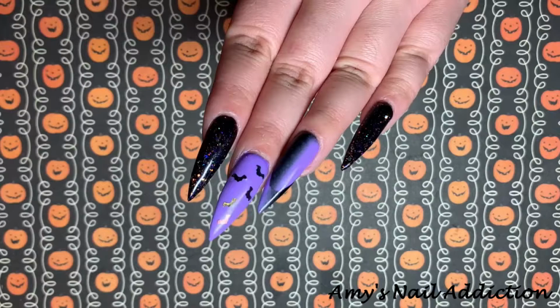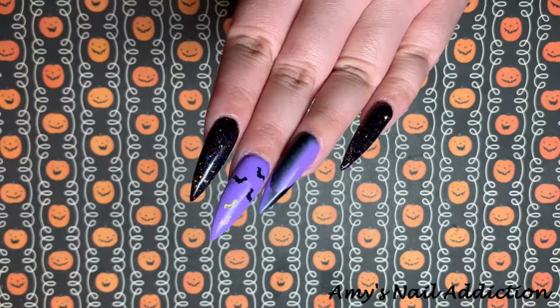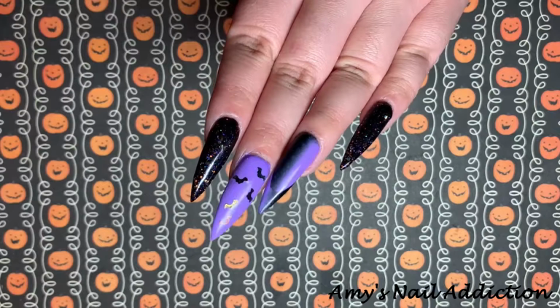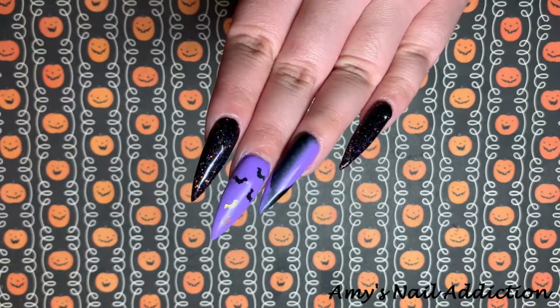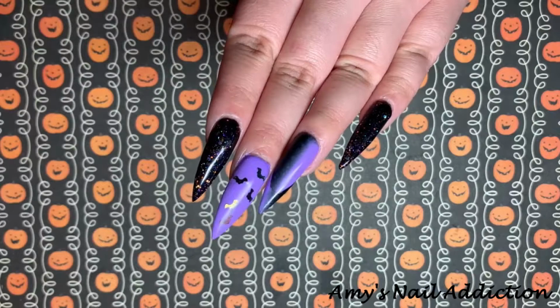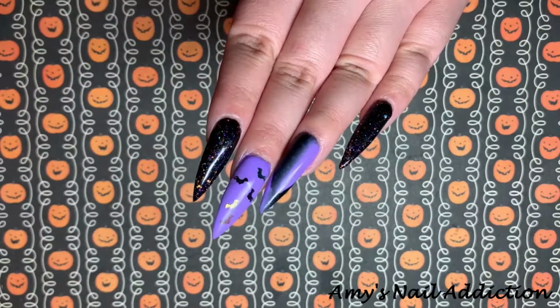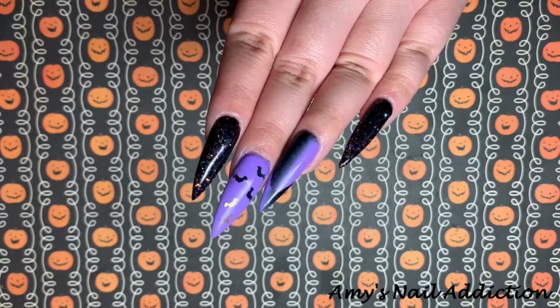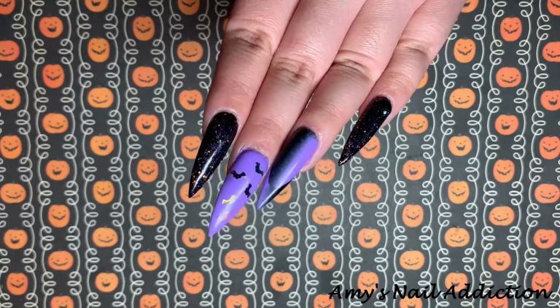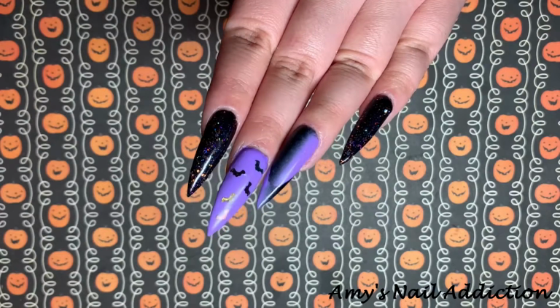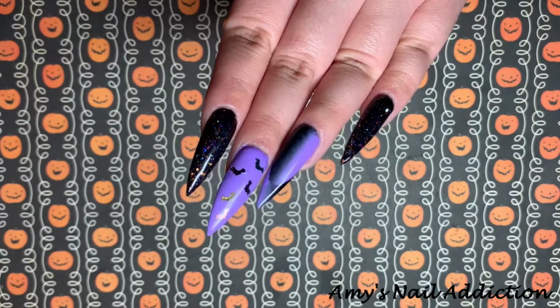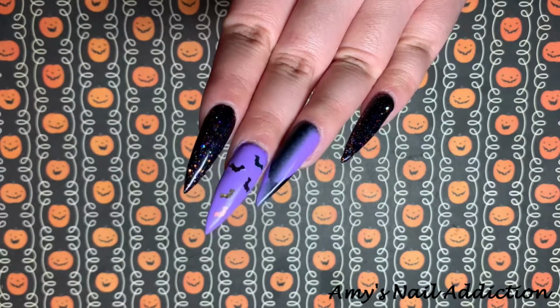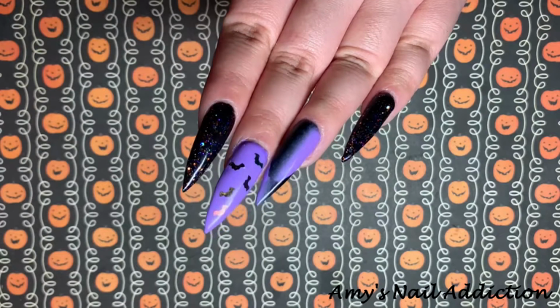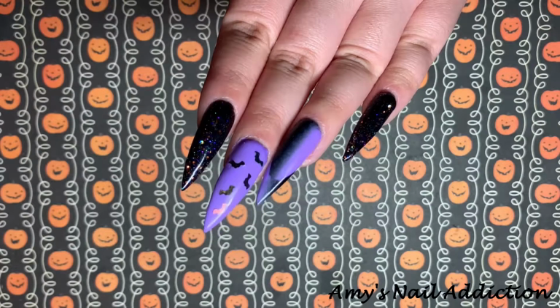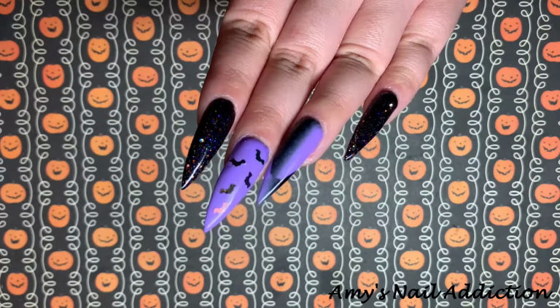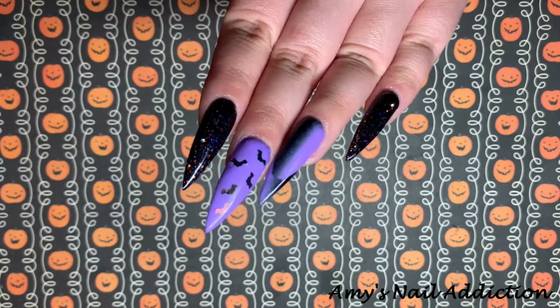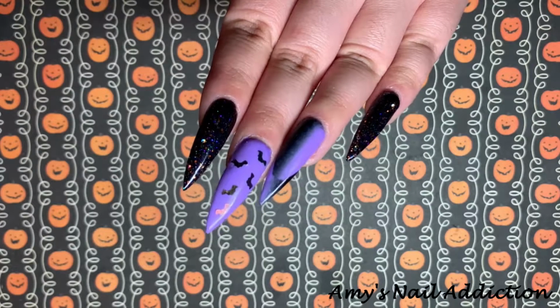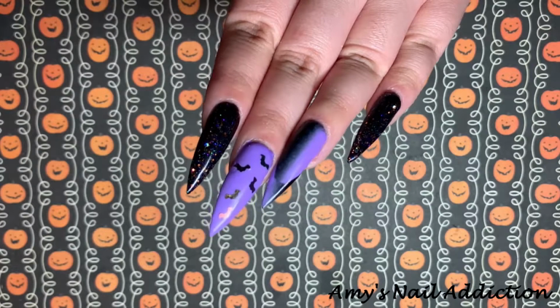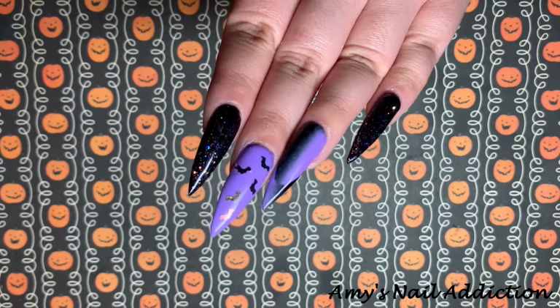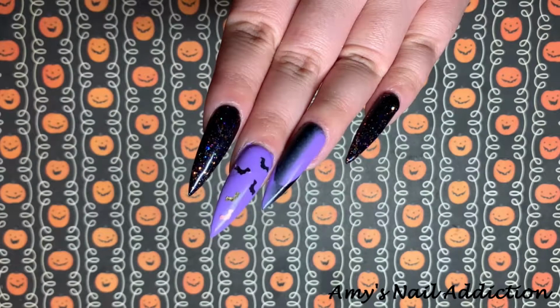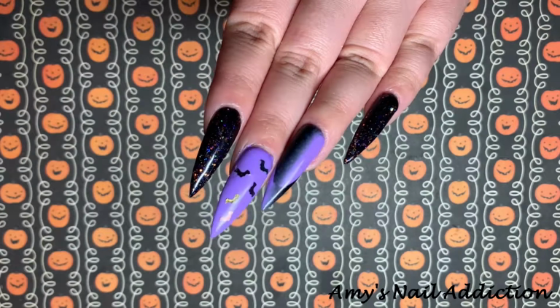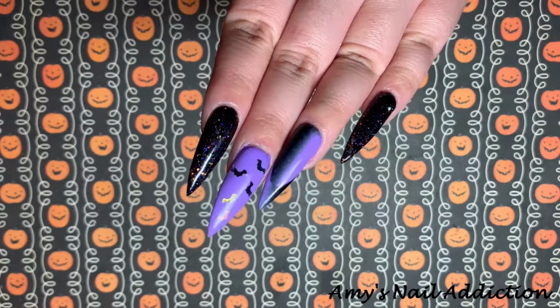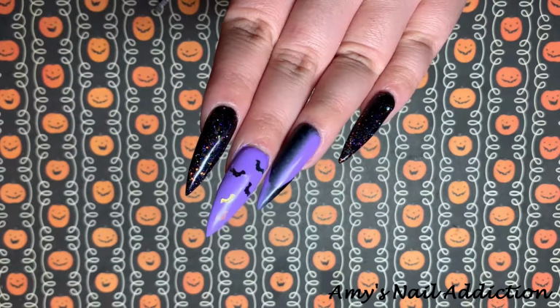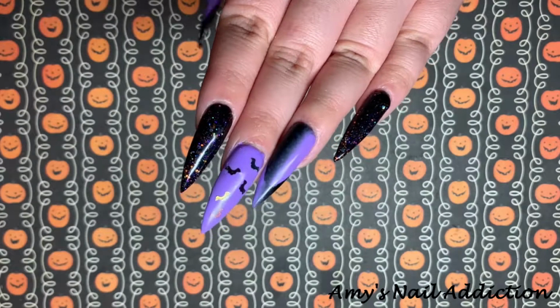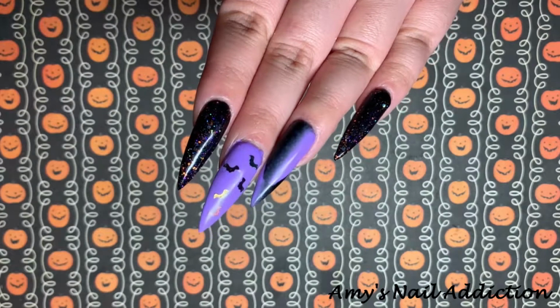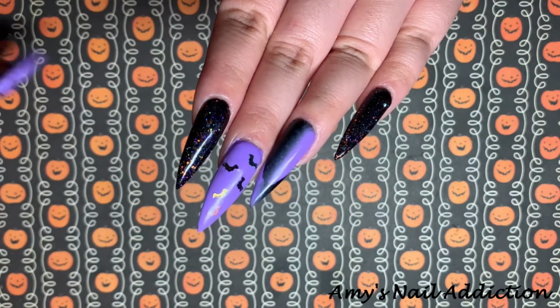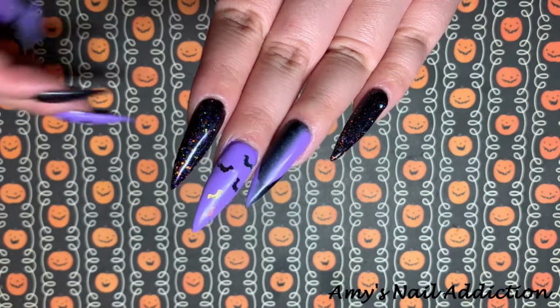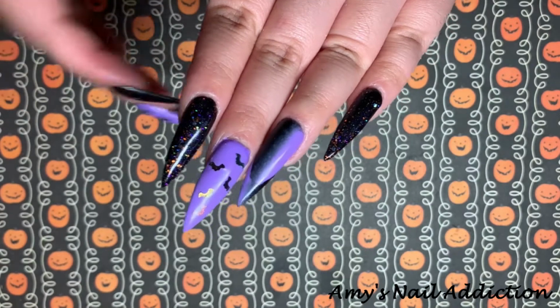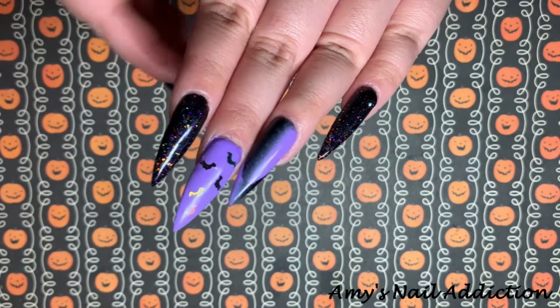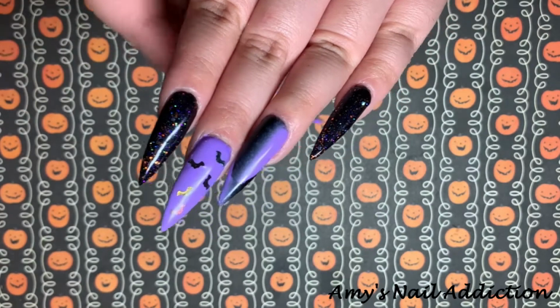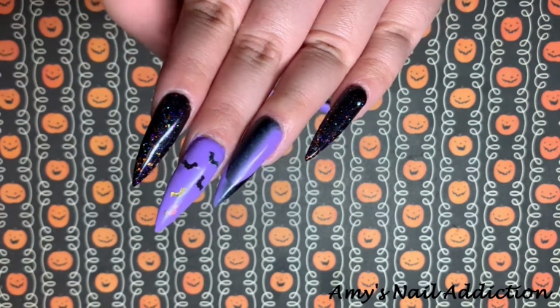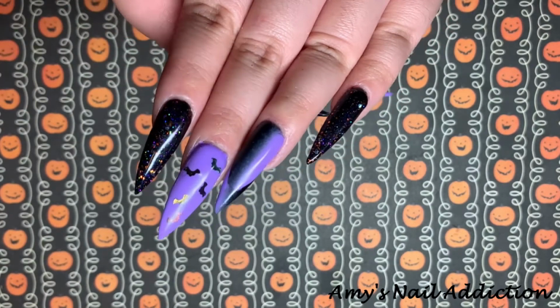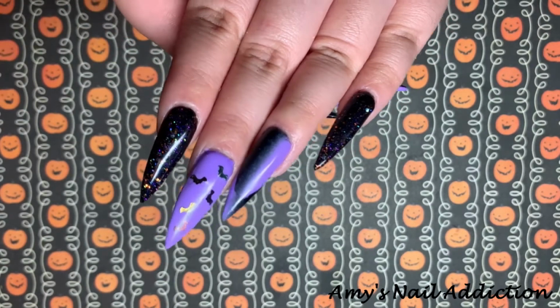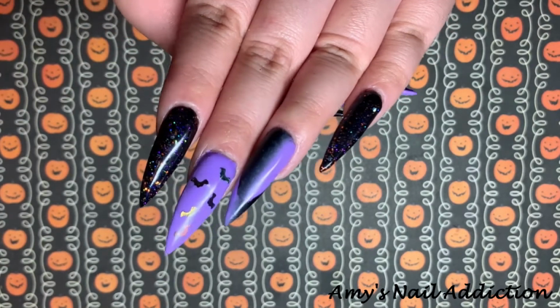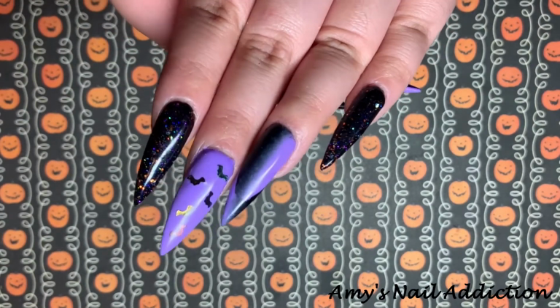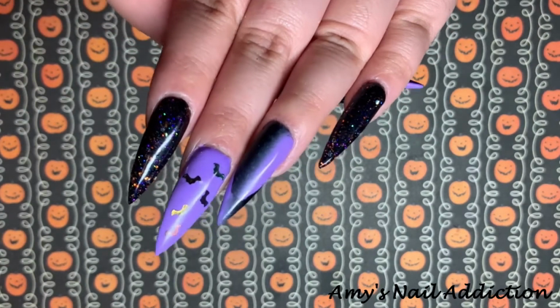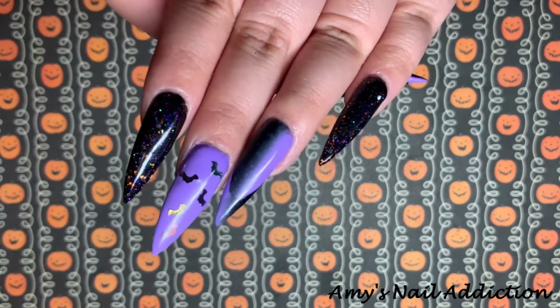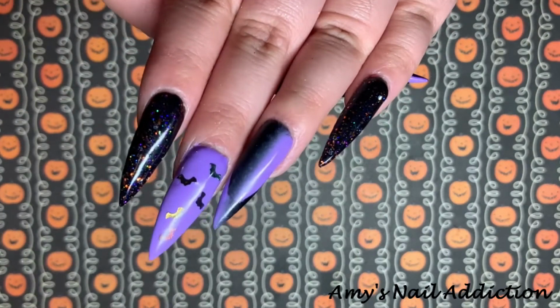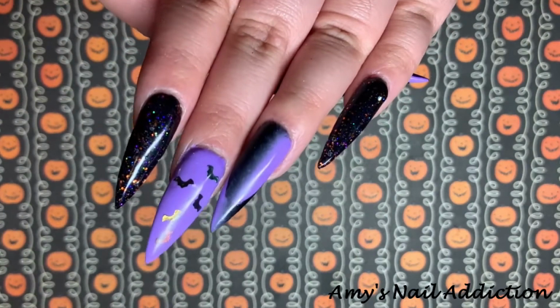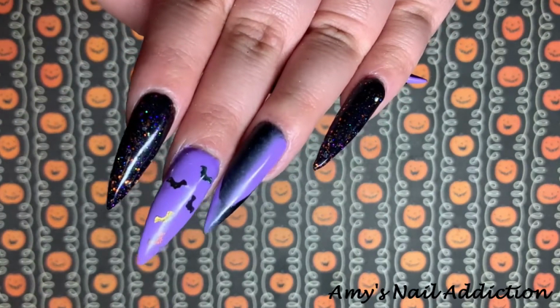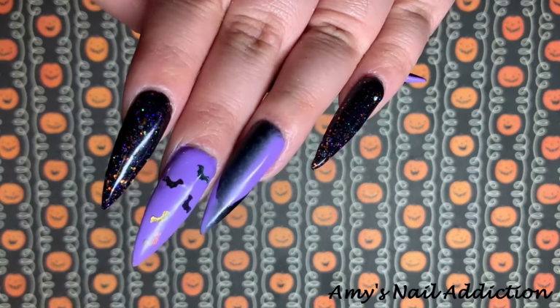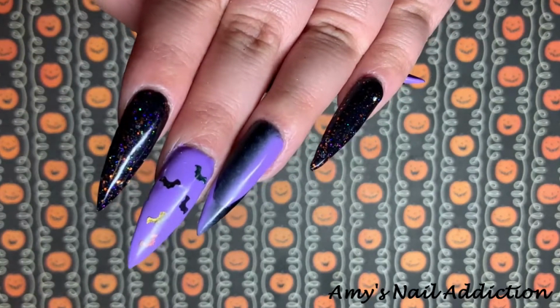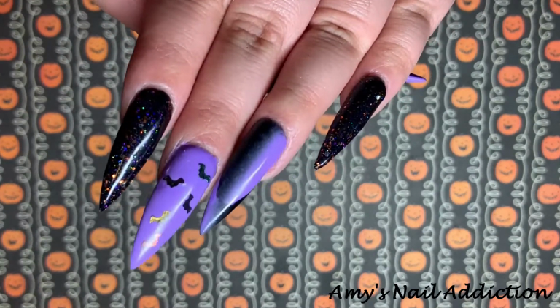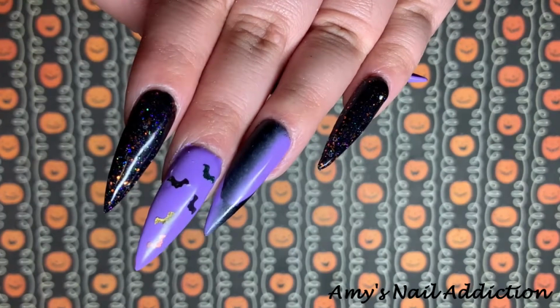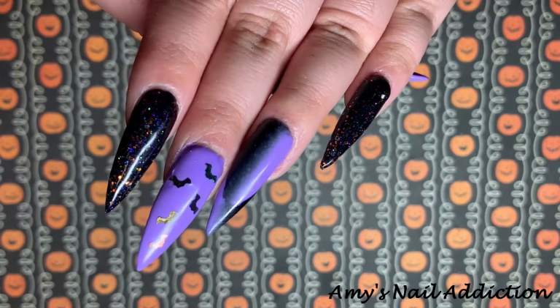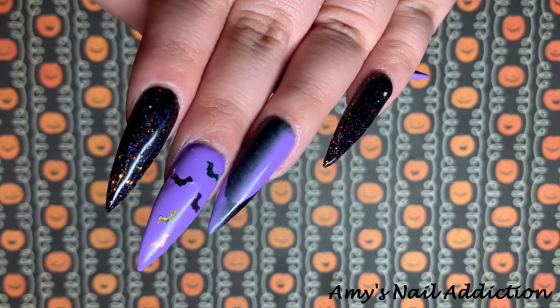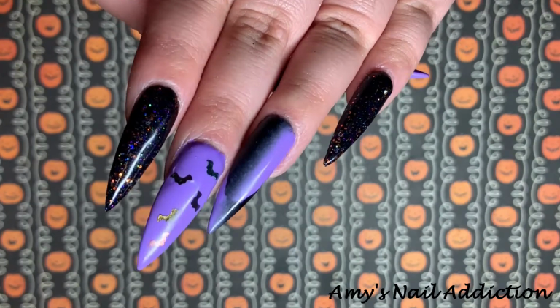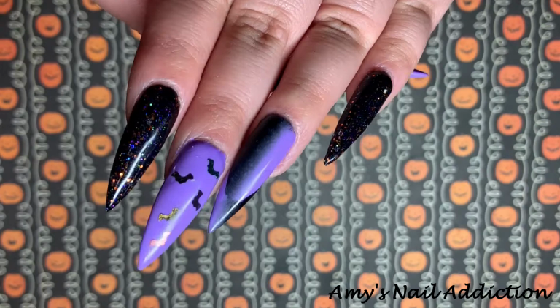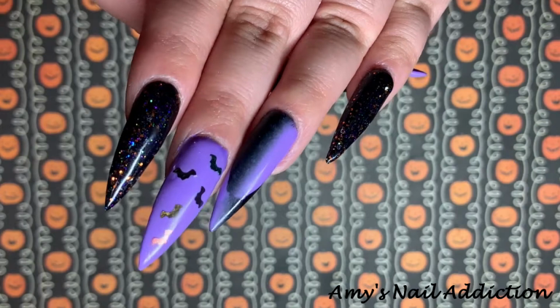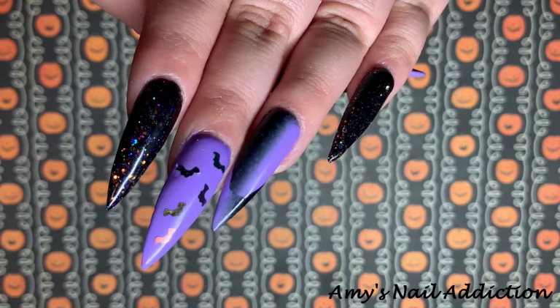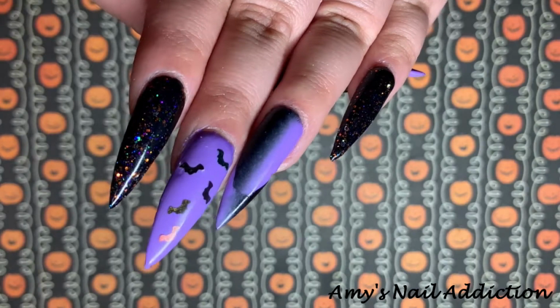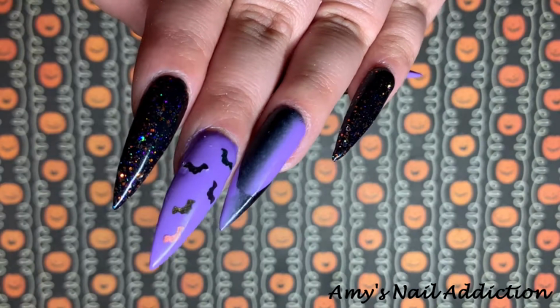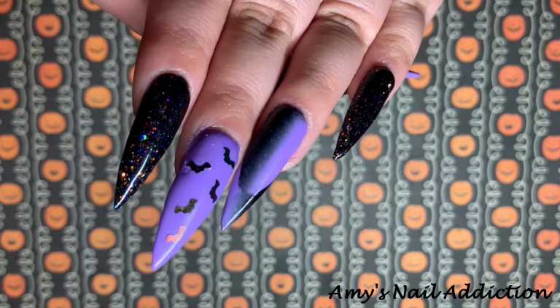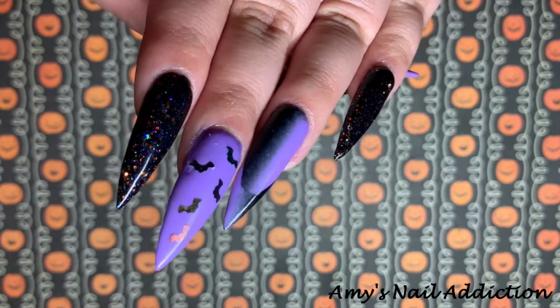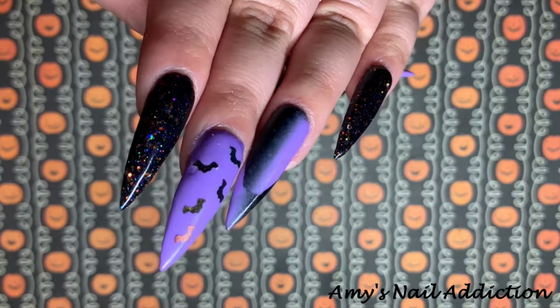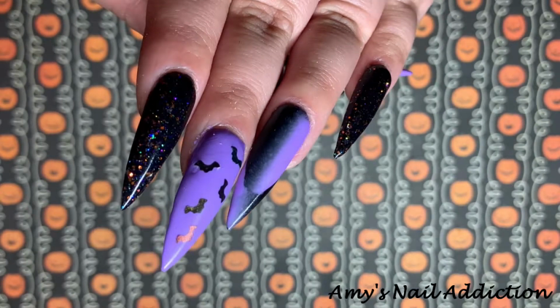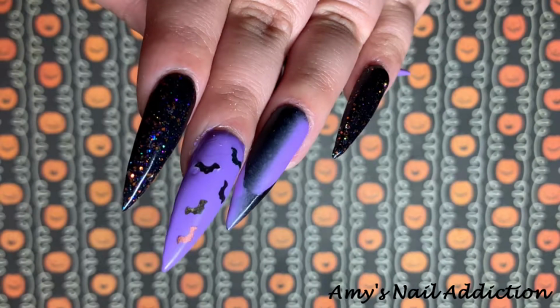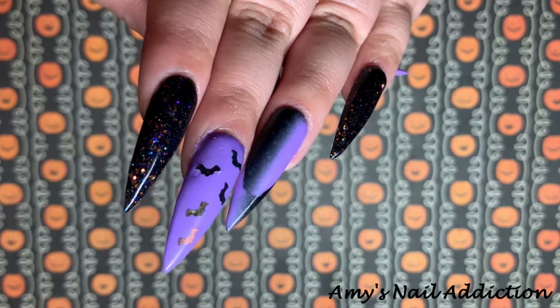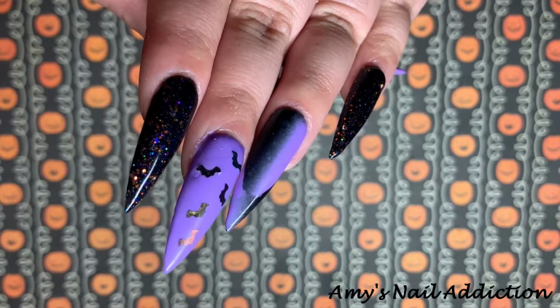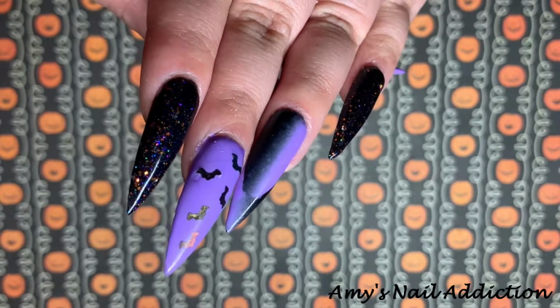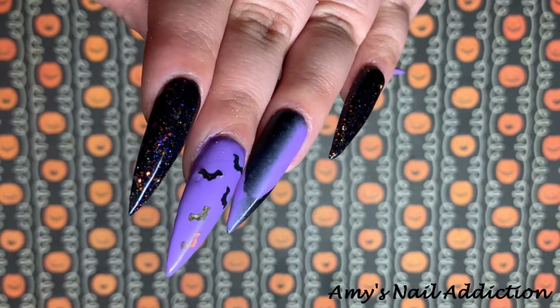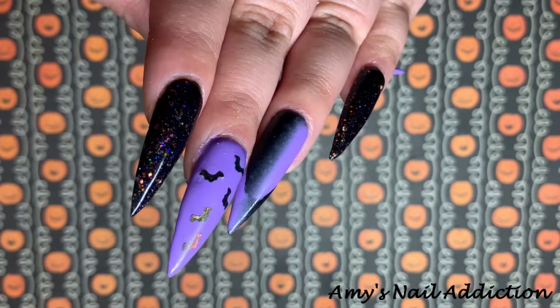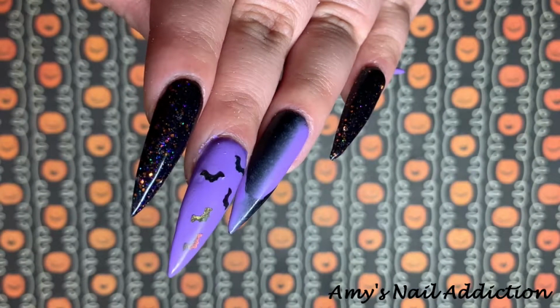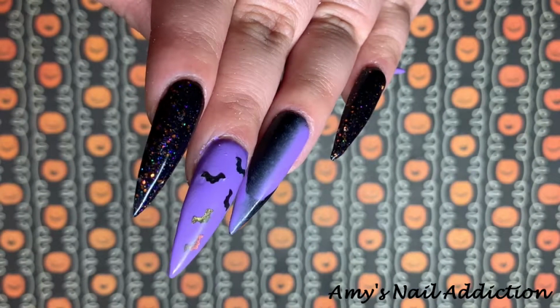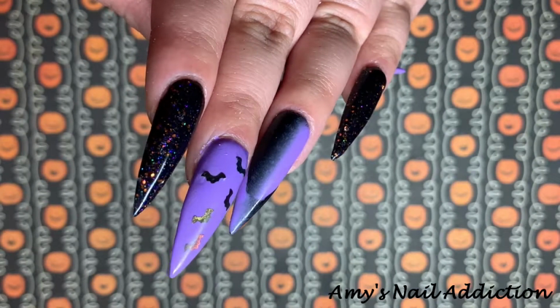Hey everyone, it's Amy, and today I'm going to be showing you how to do ombre French tips with a Halloween design.